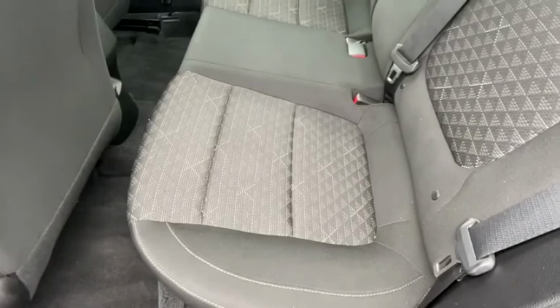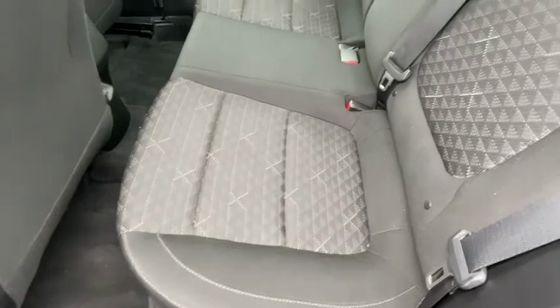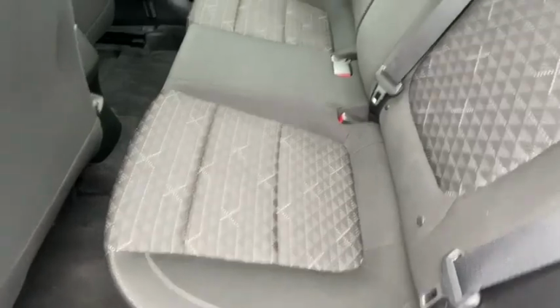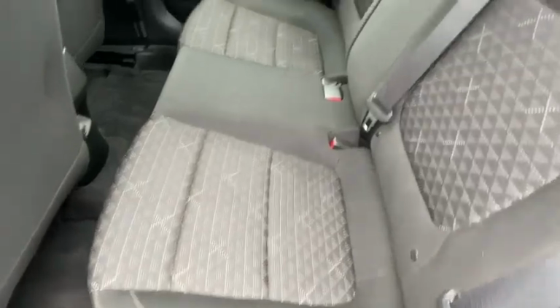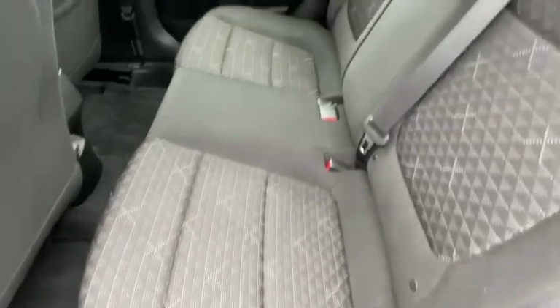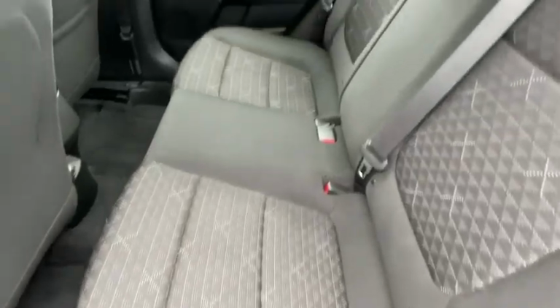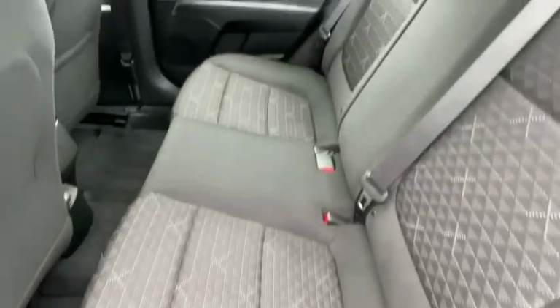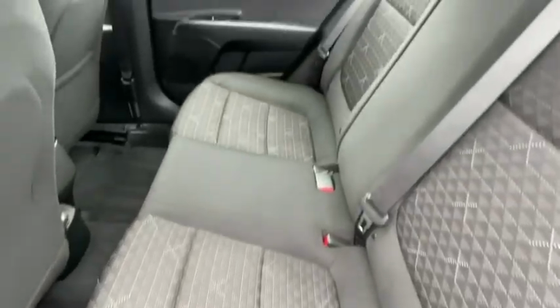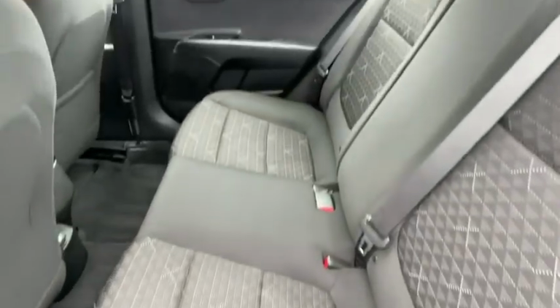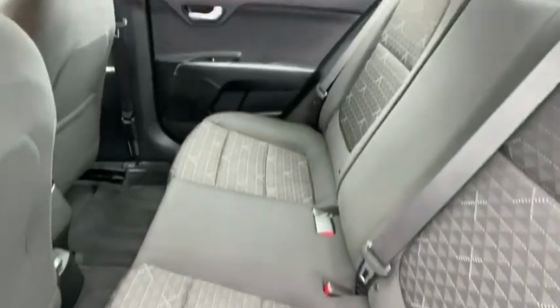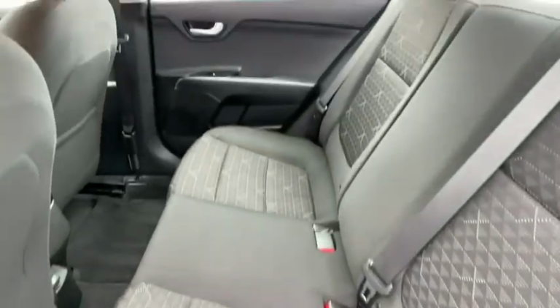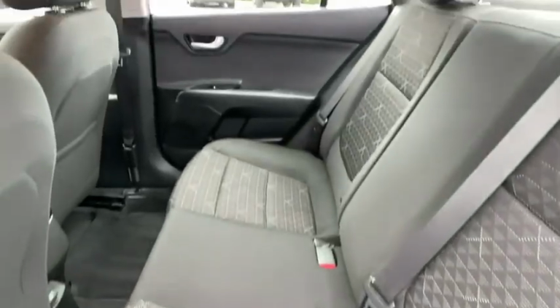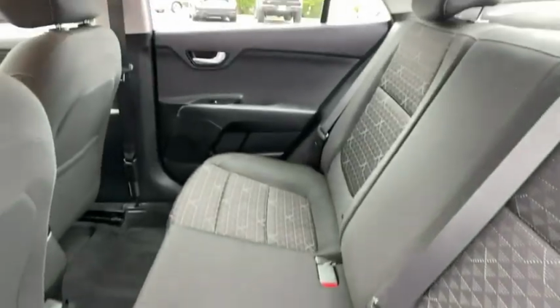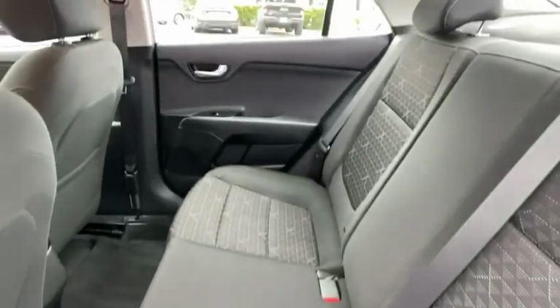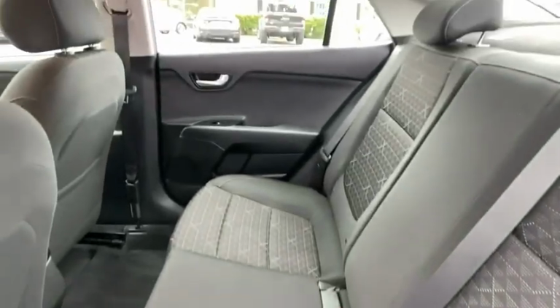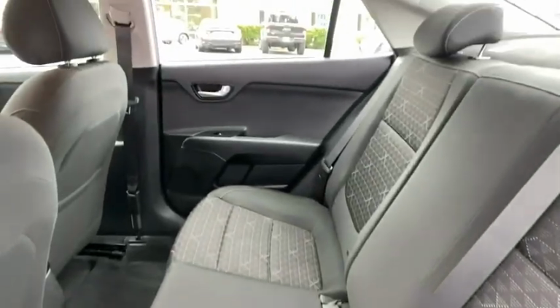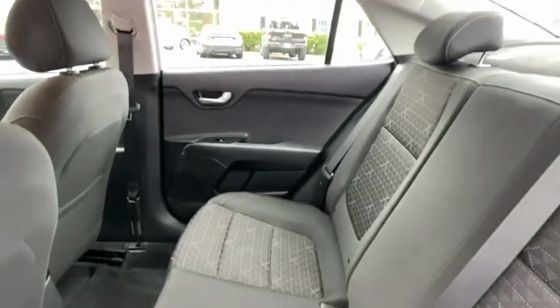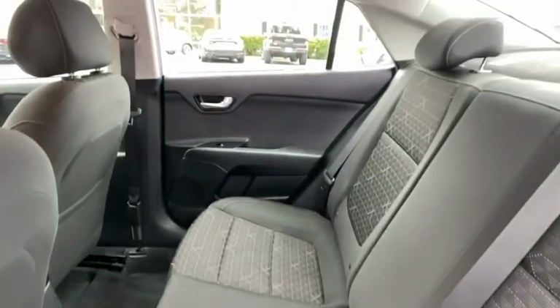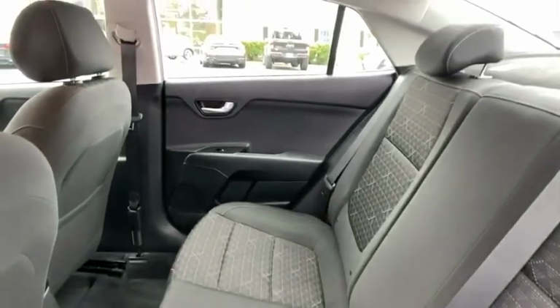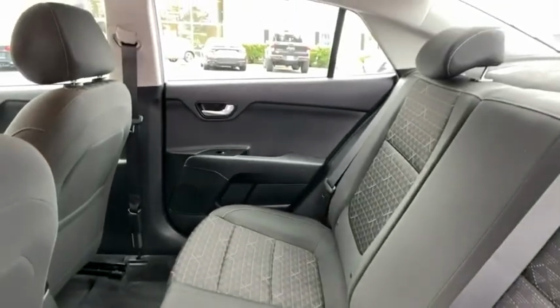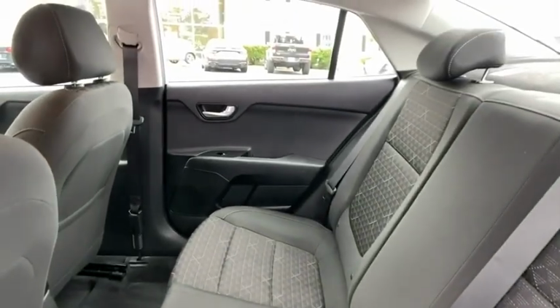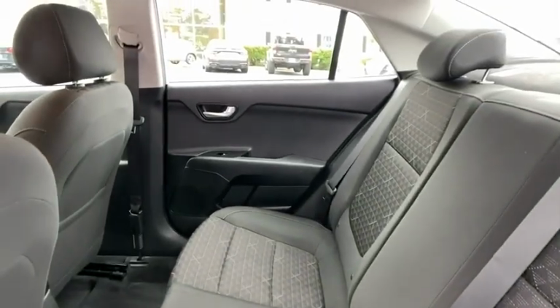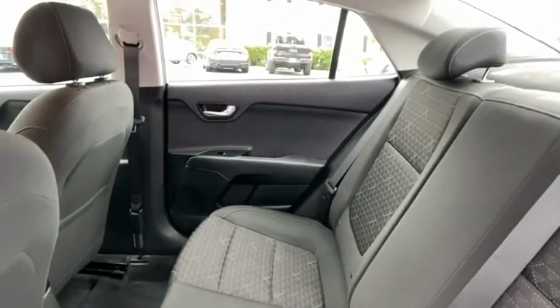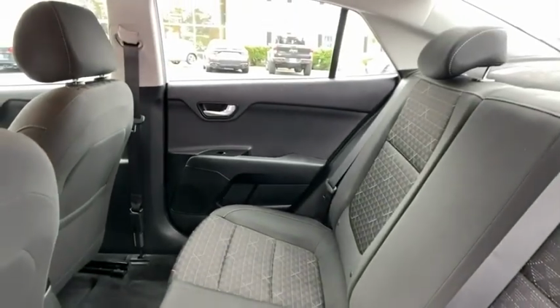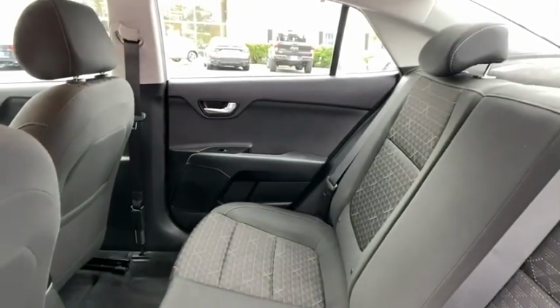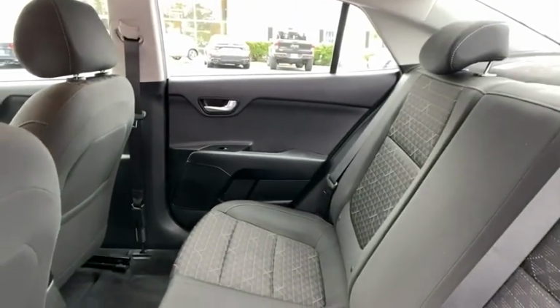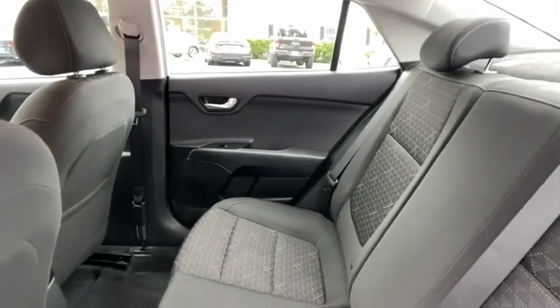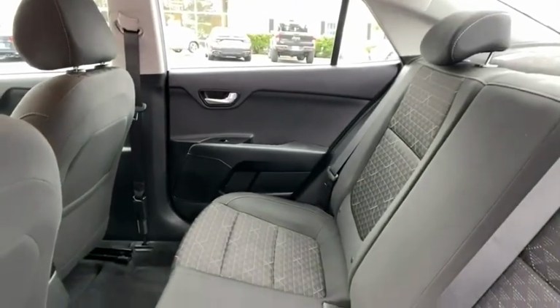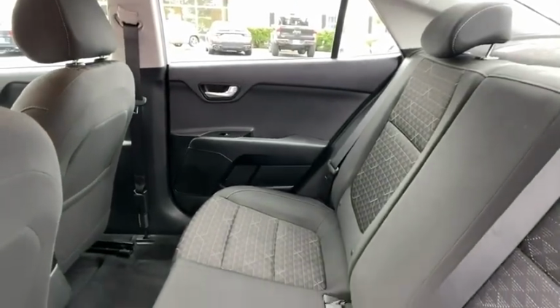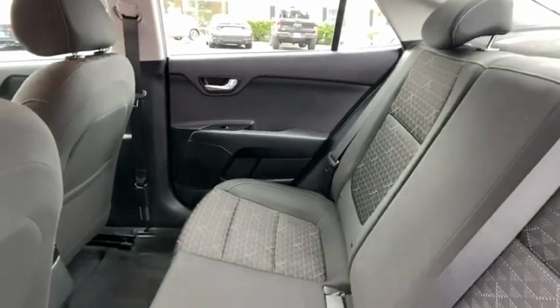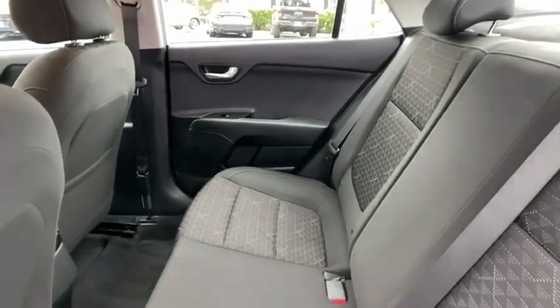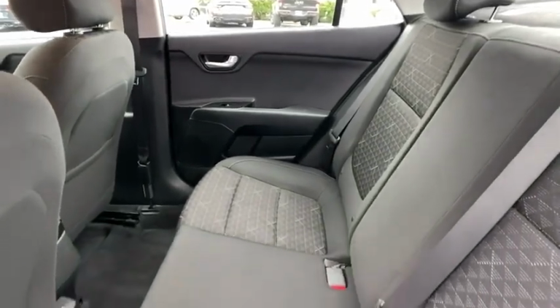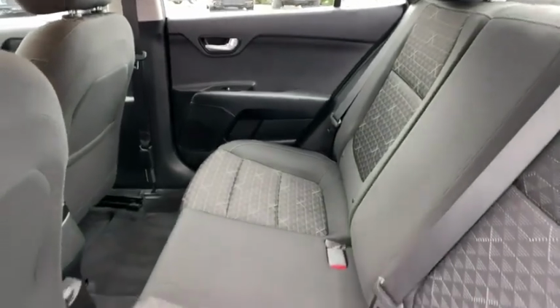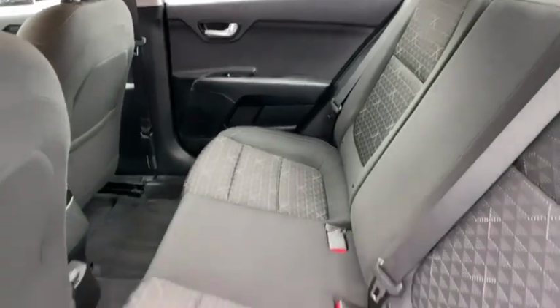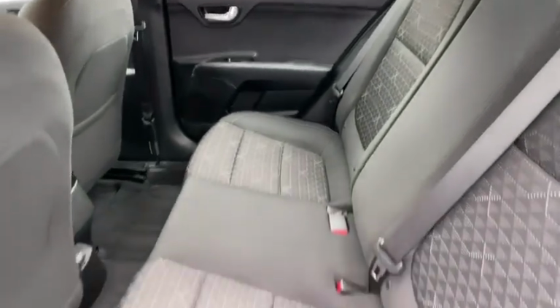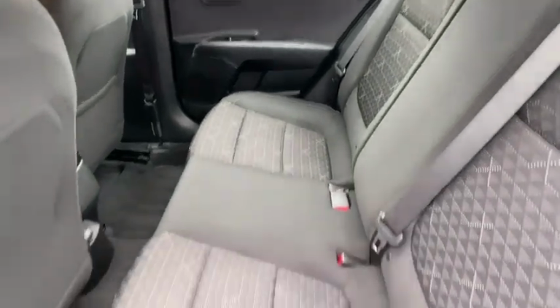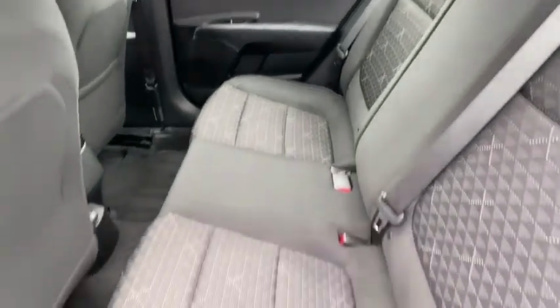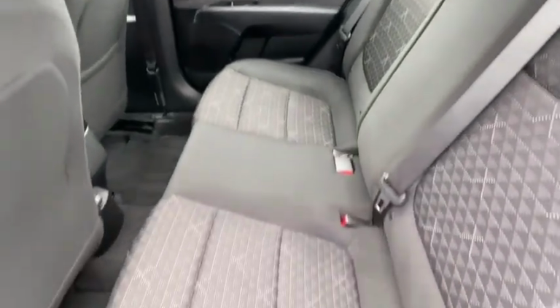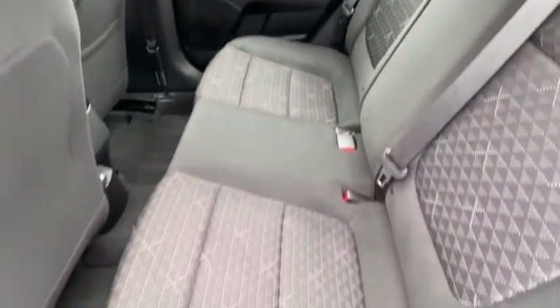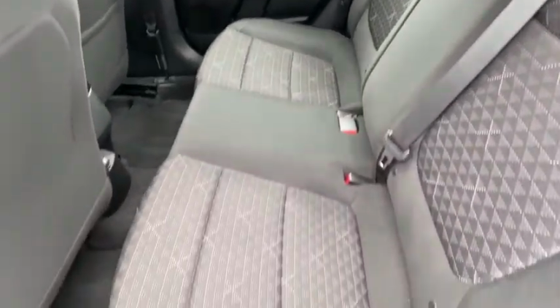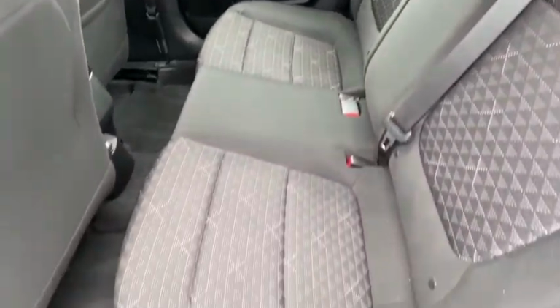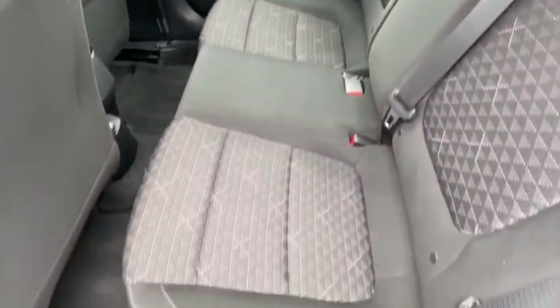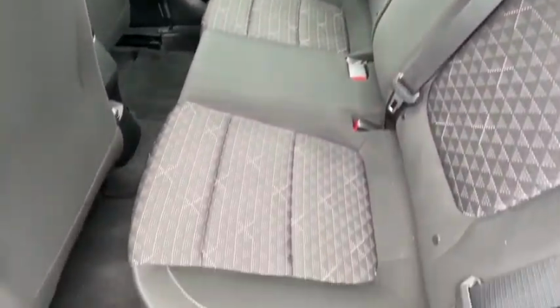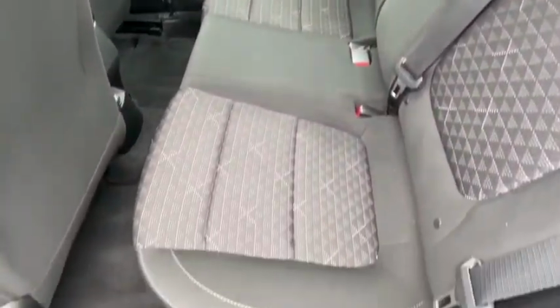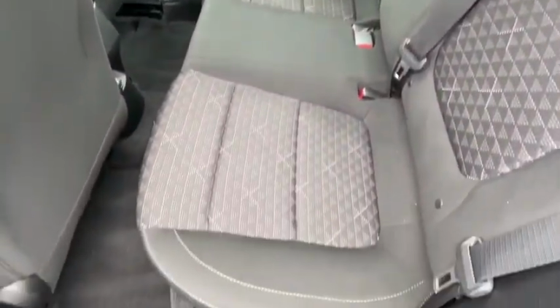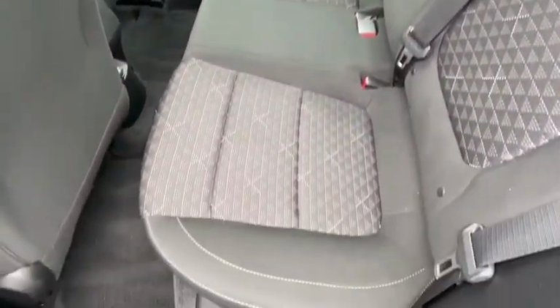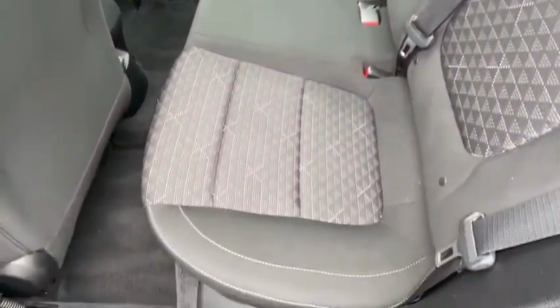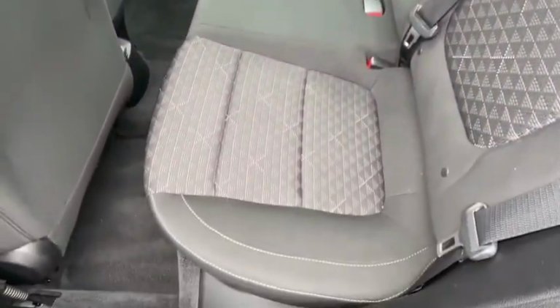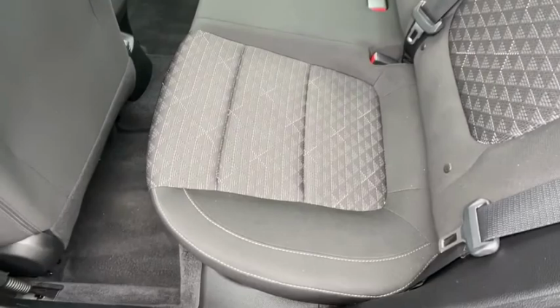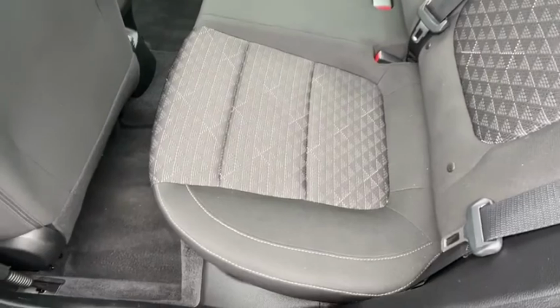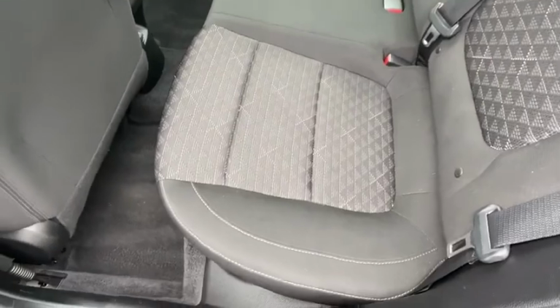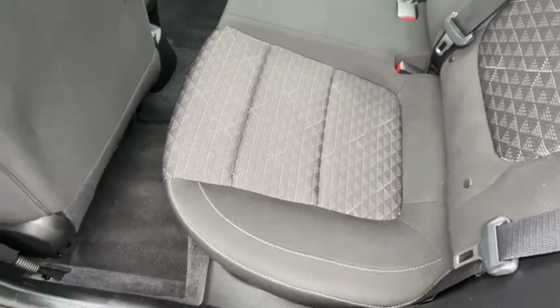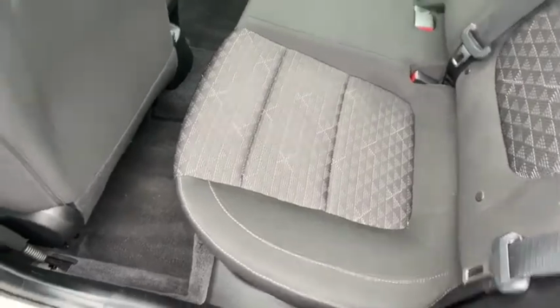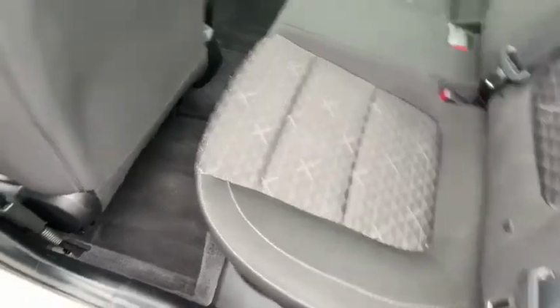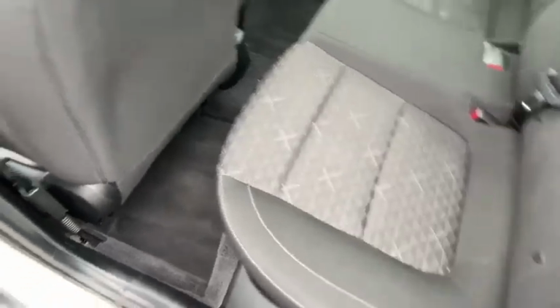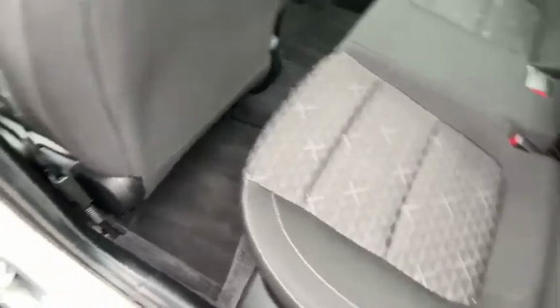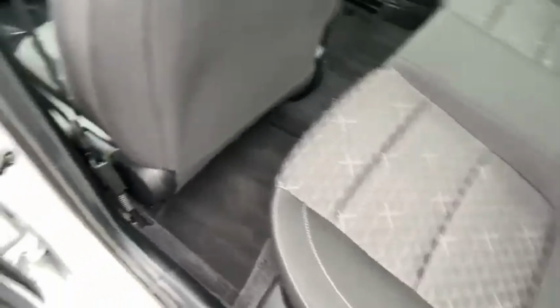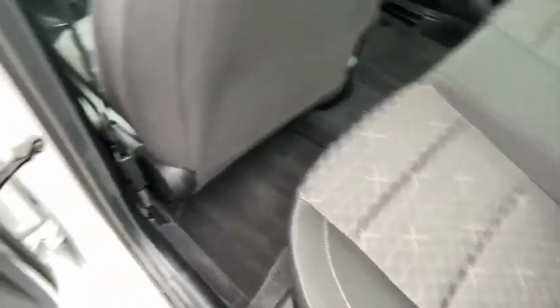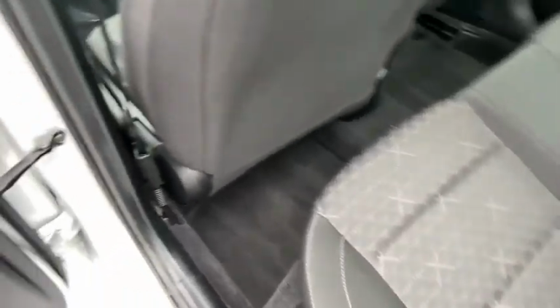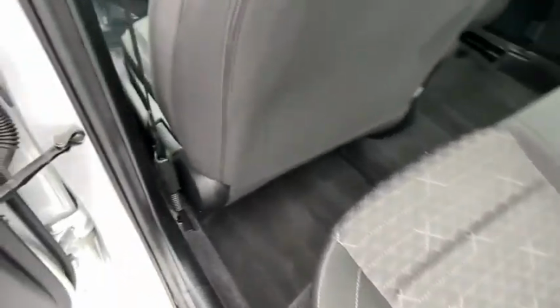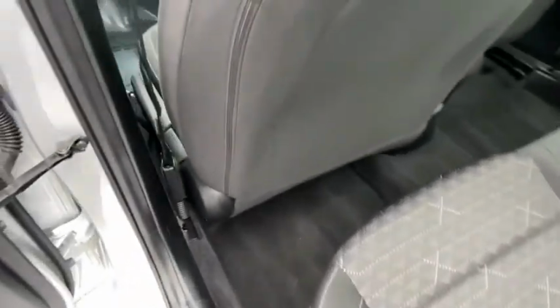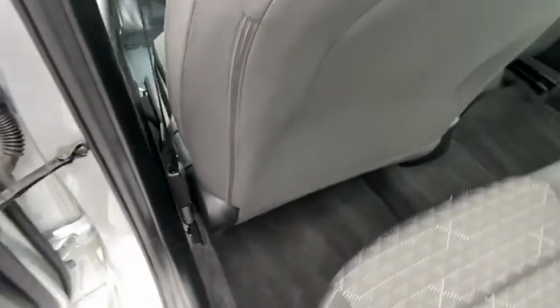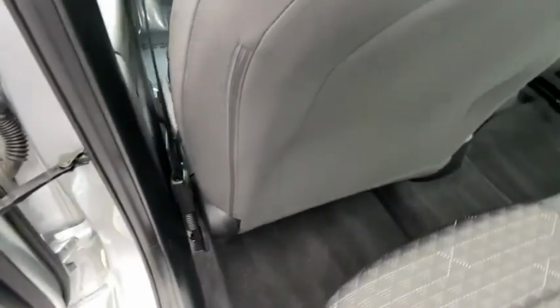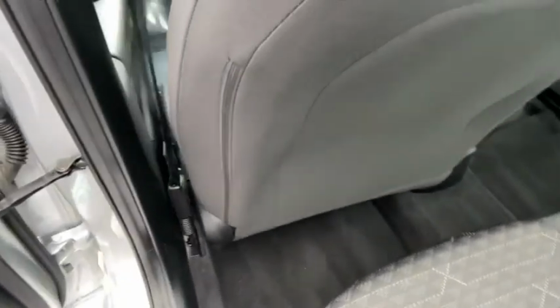Driver vanity mirror, front reading lamps, tilt steering wheel, front bucket seats, passenger vanity mirror, speed control.